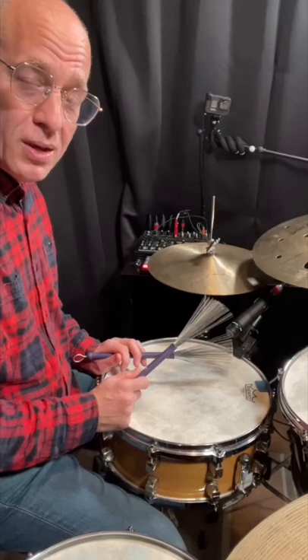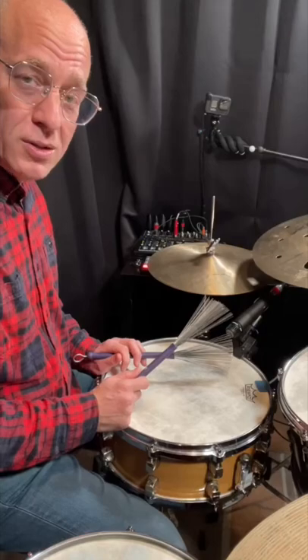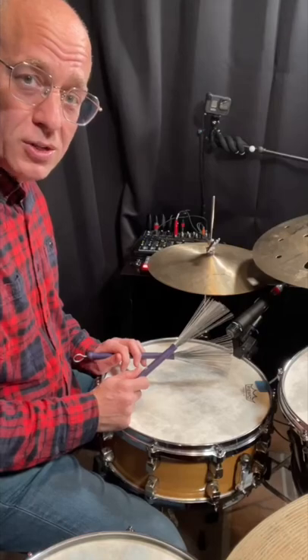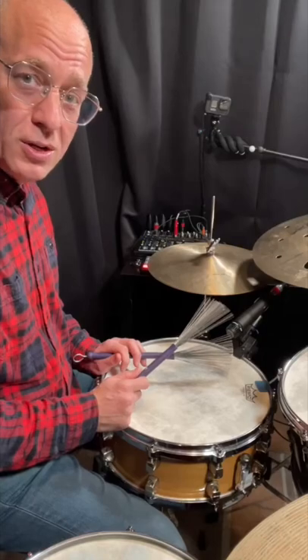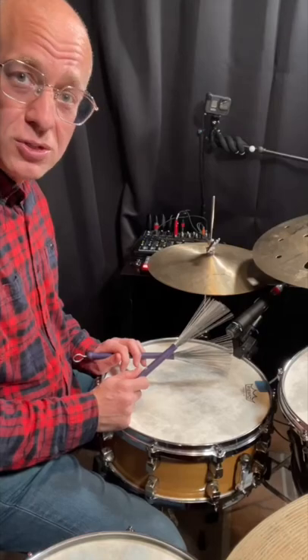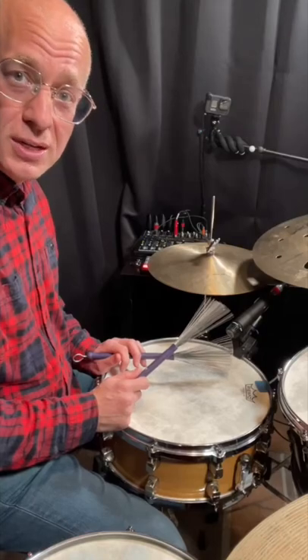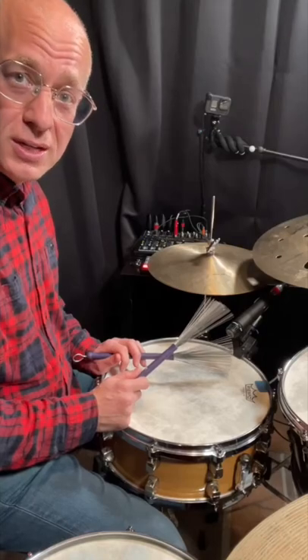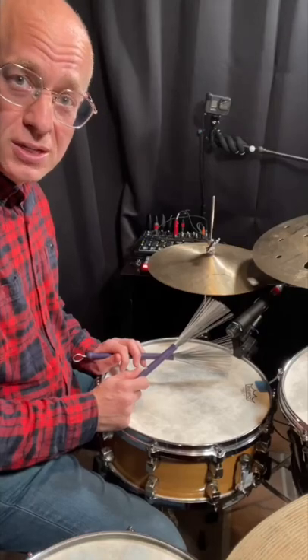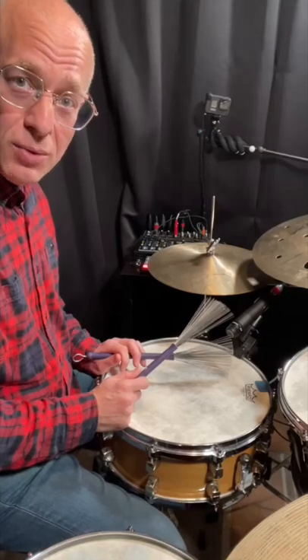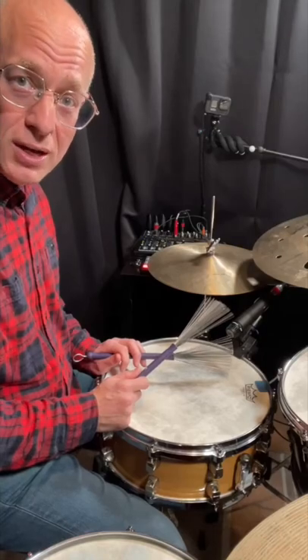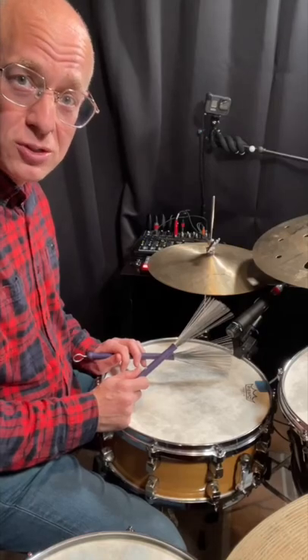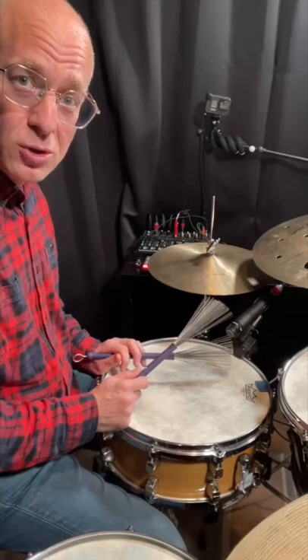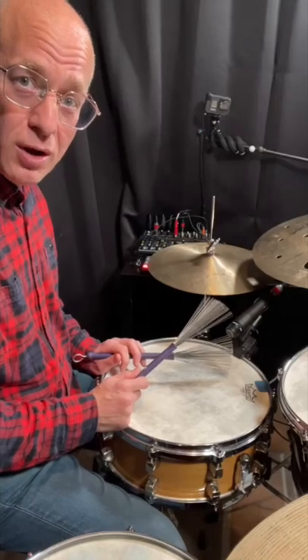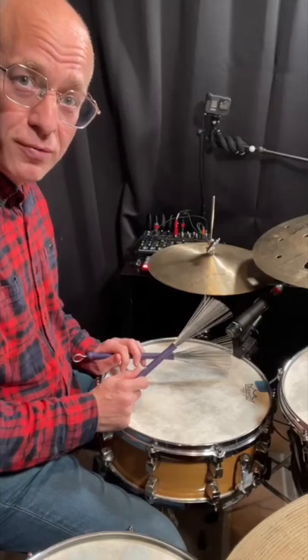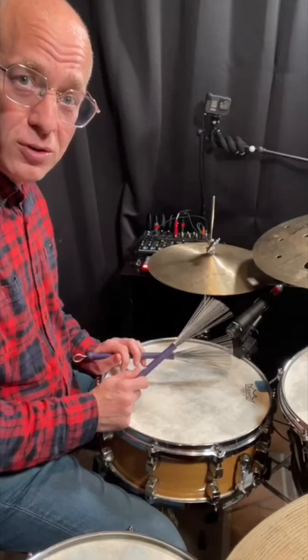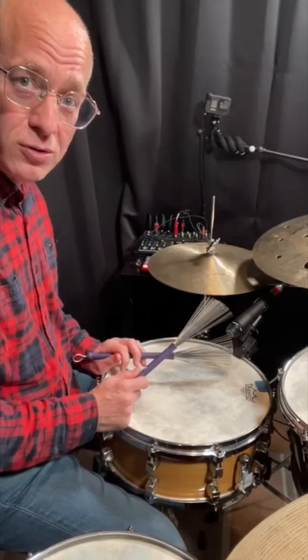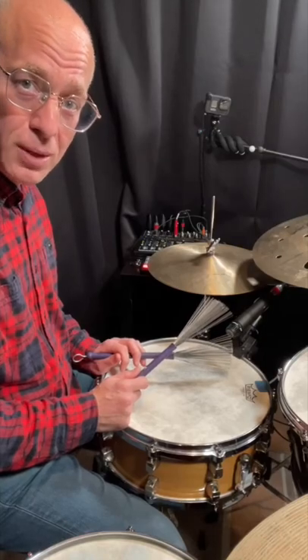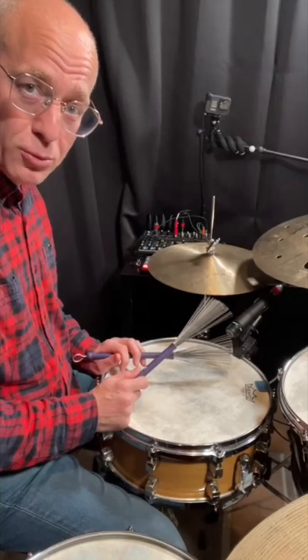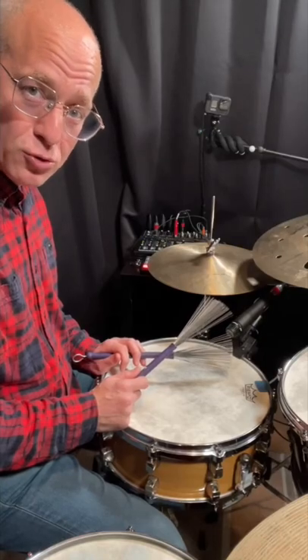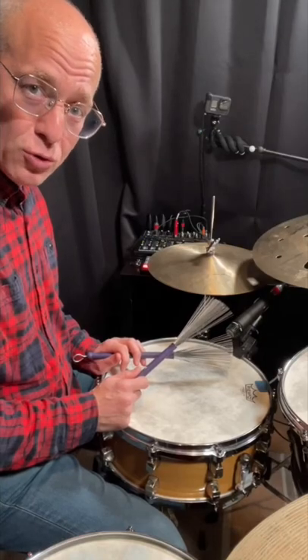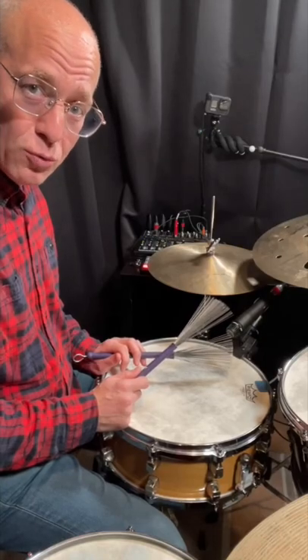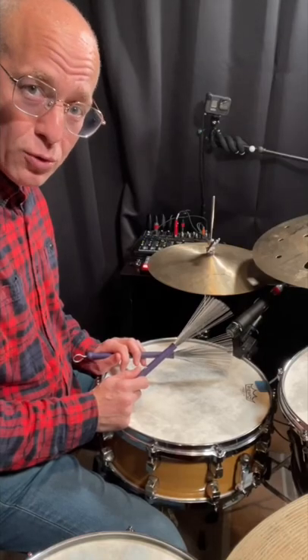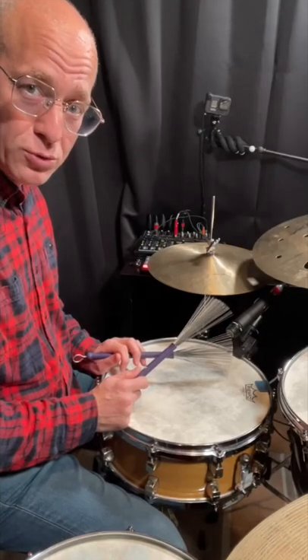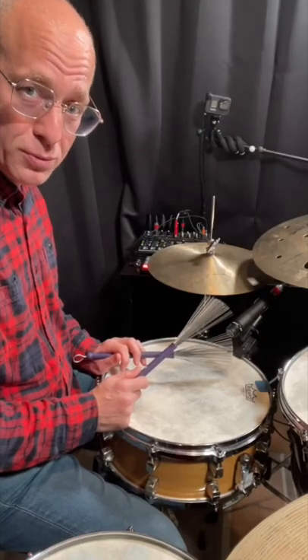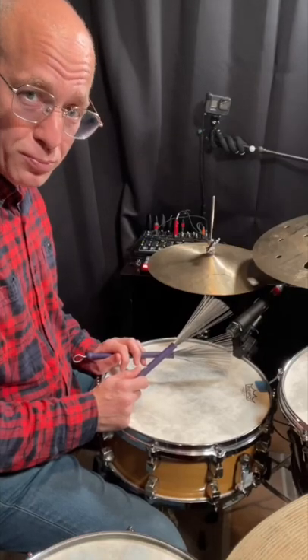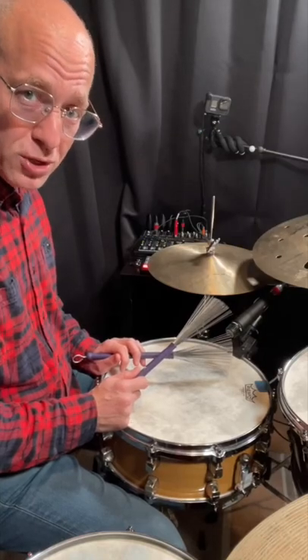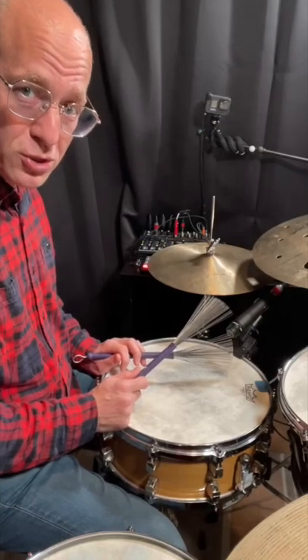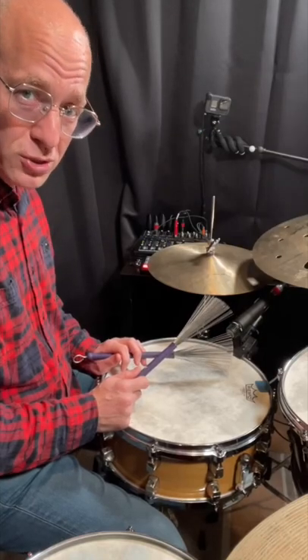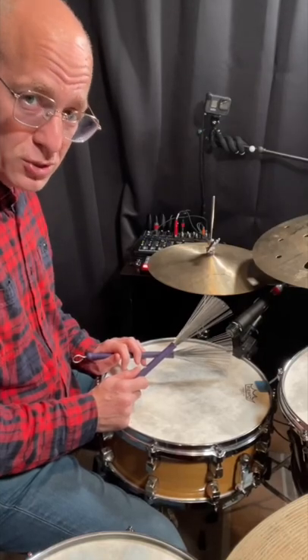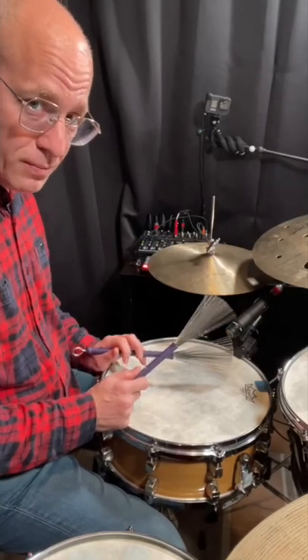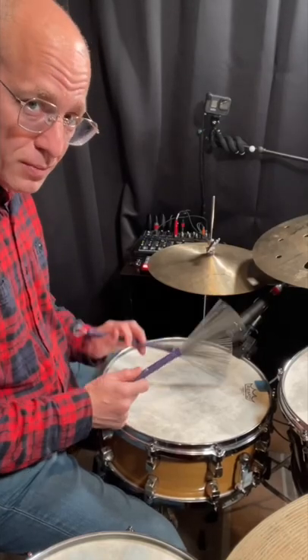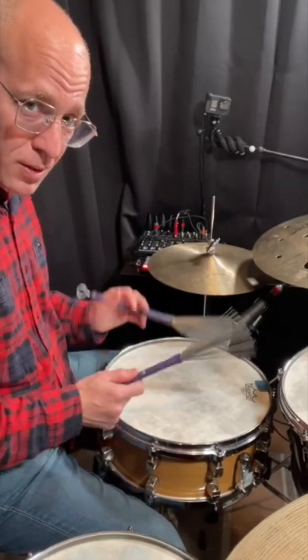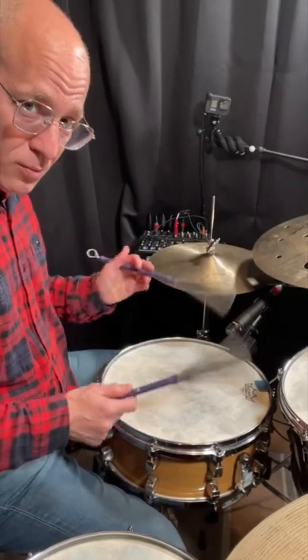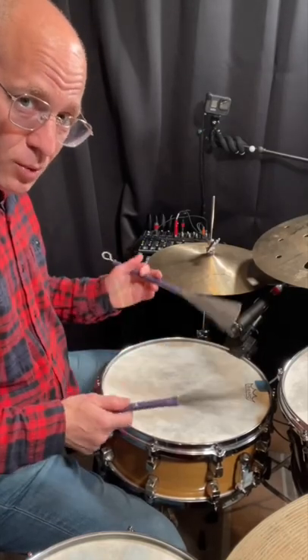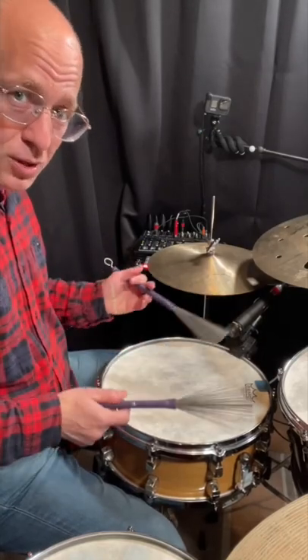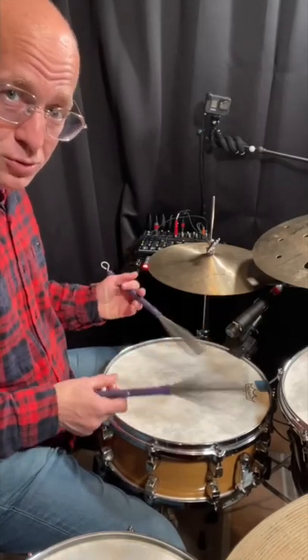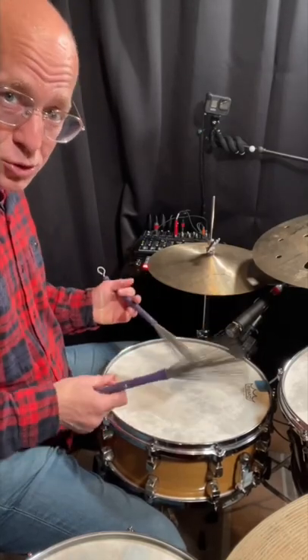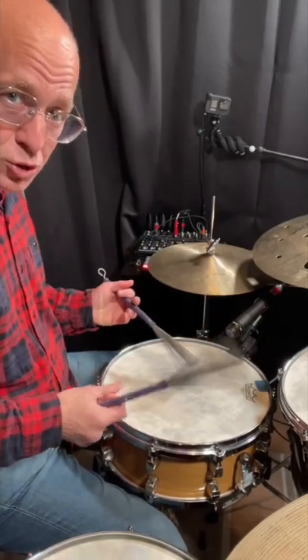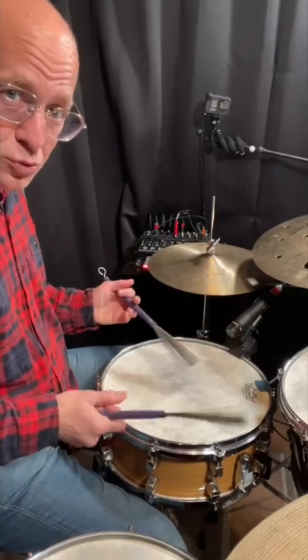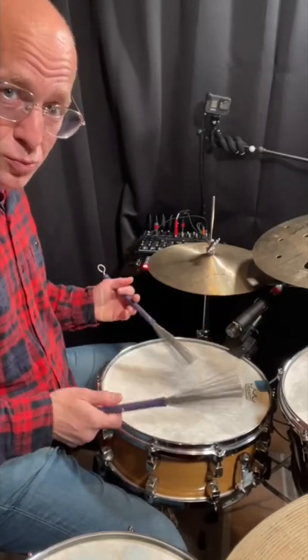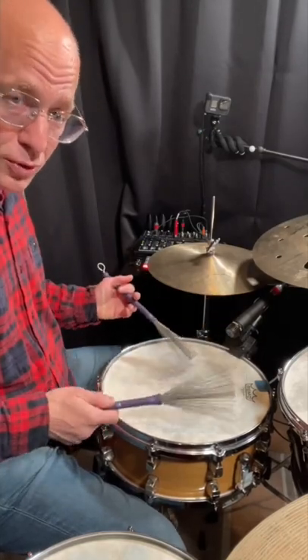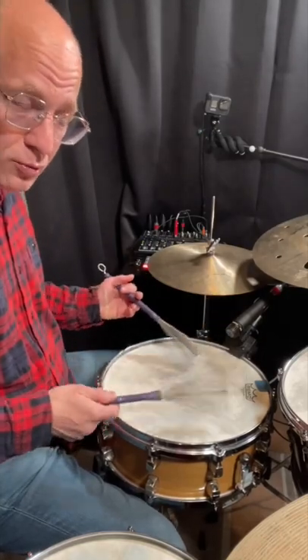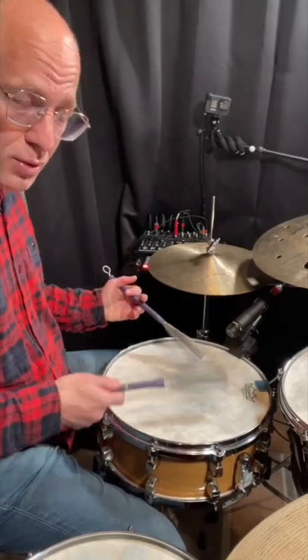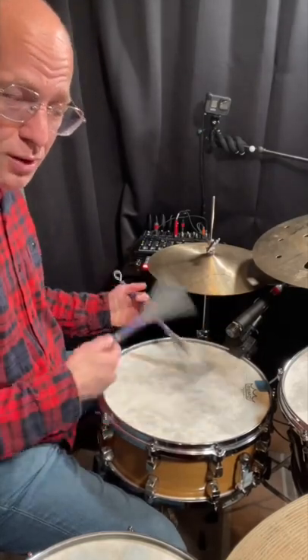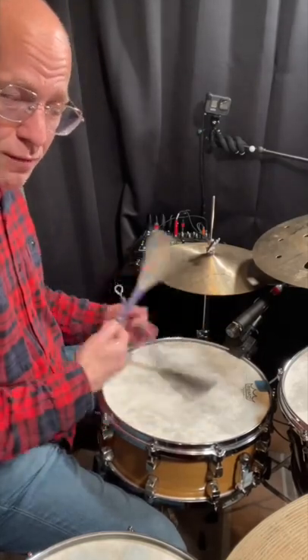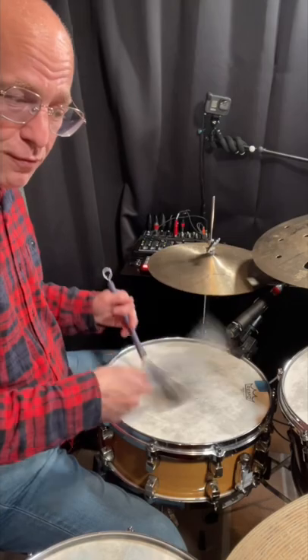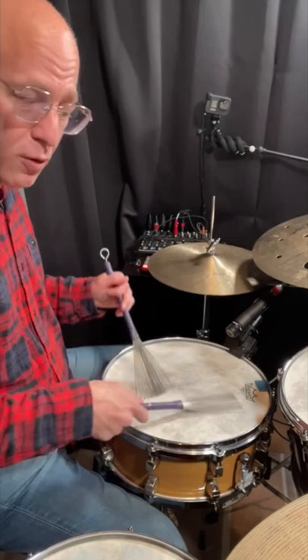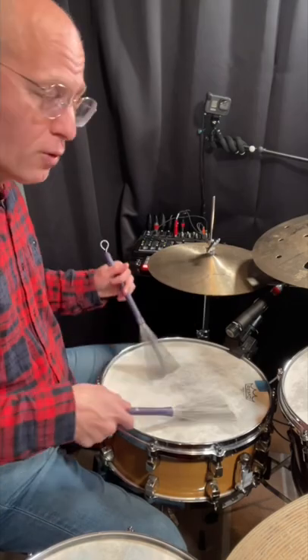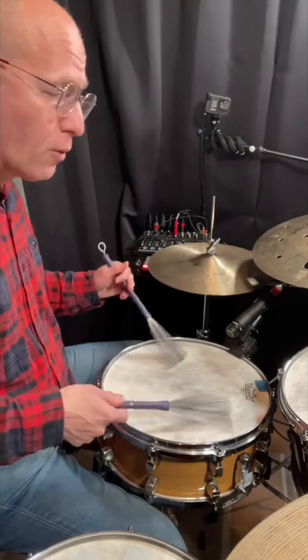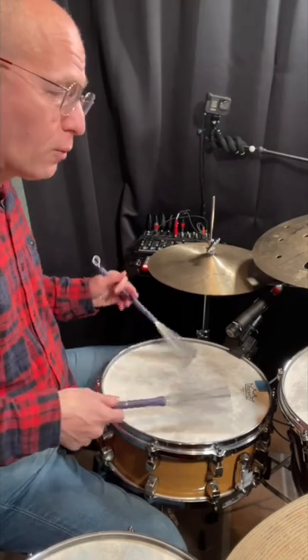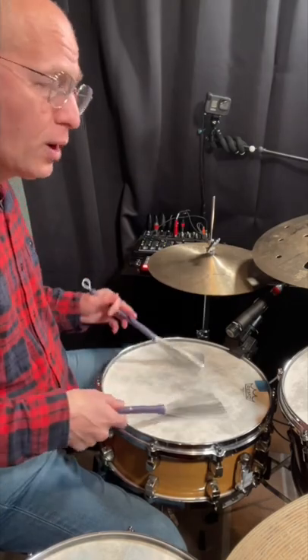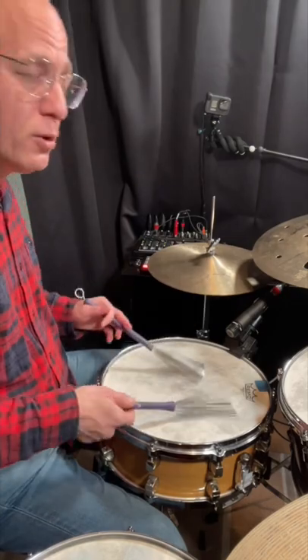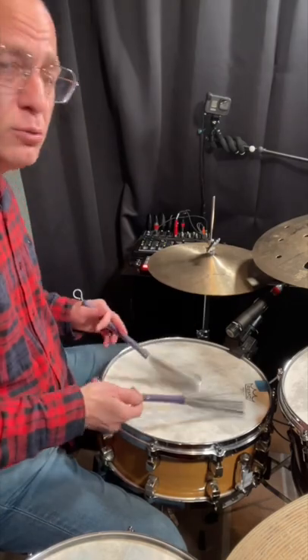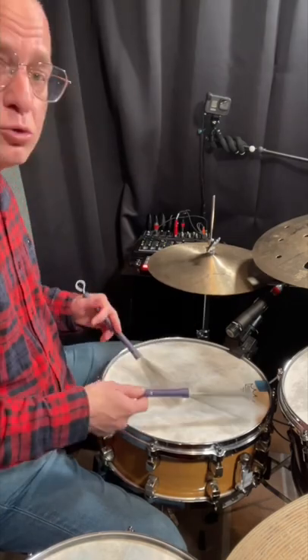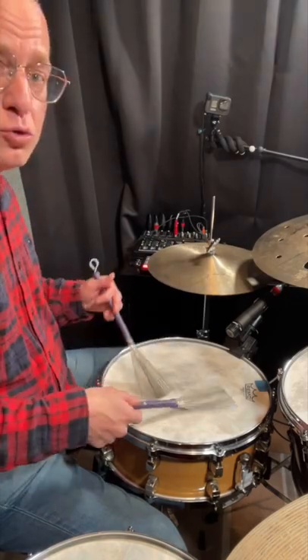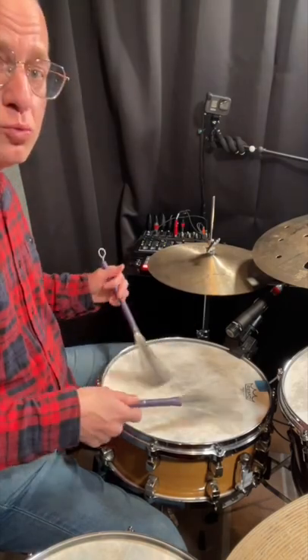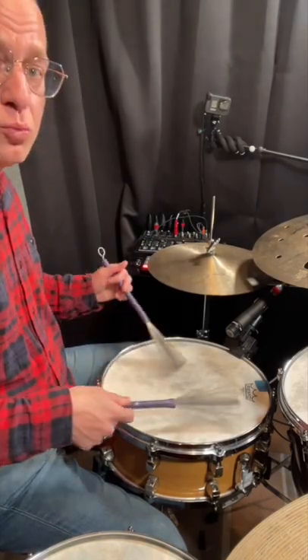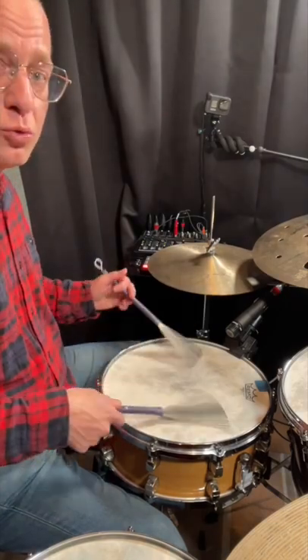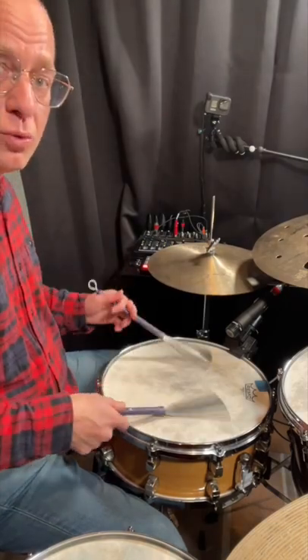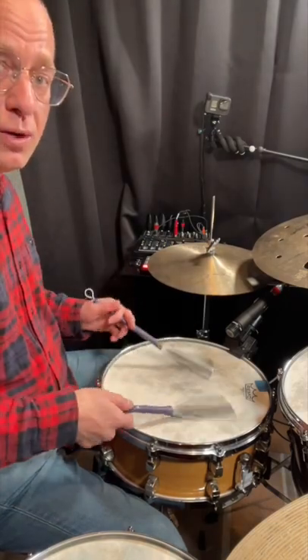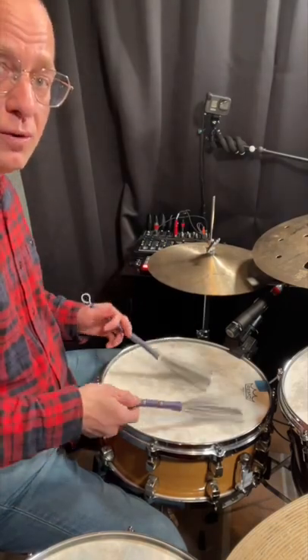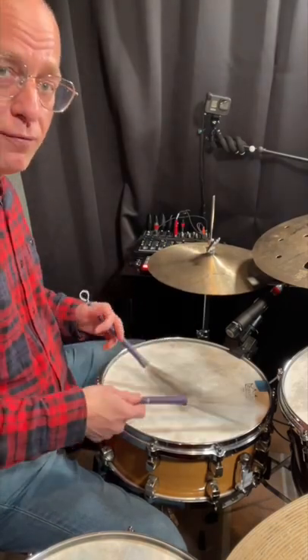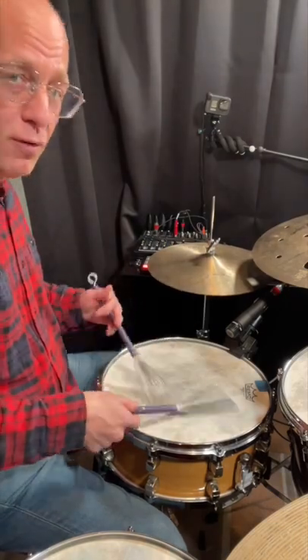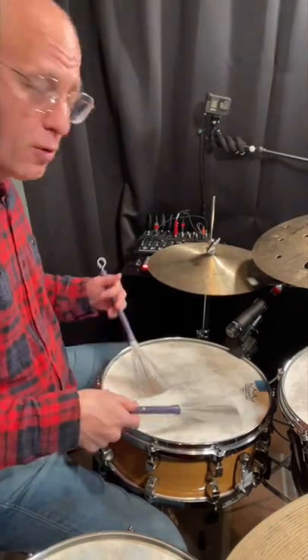Here's an easy way to soften your double stroke rolls with brushes. One, two, three, four. One, two, three, four.